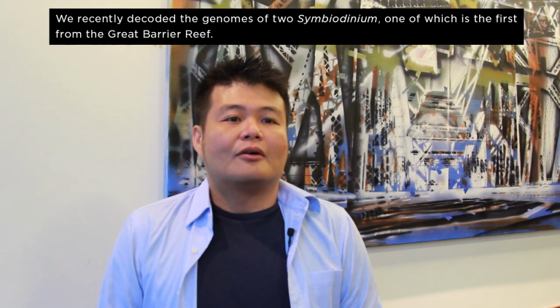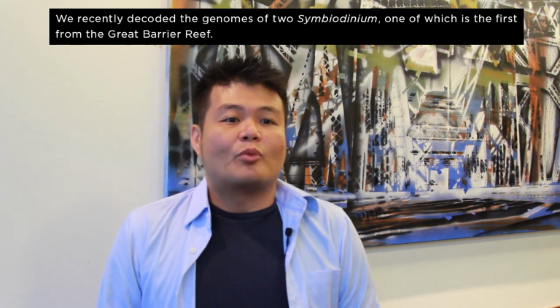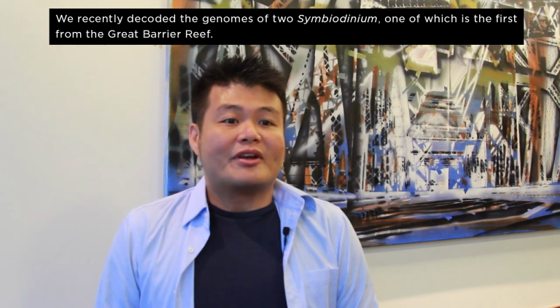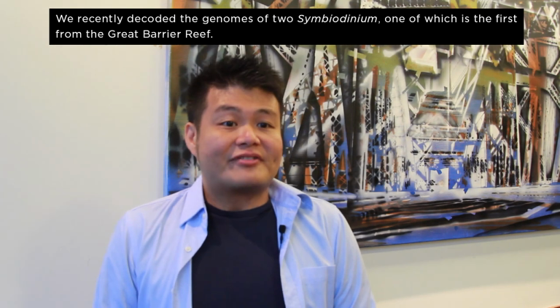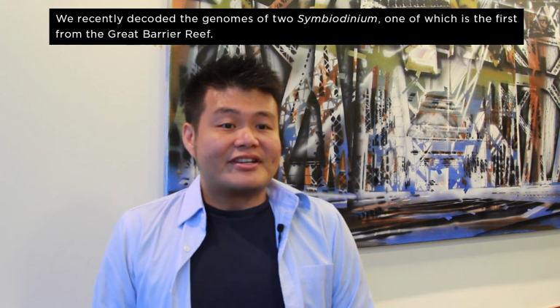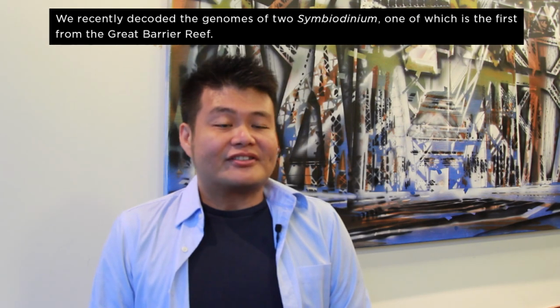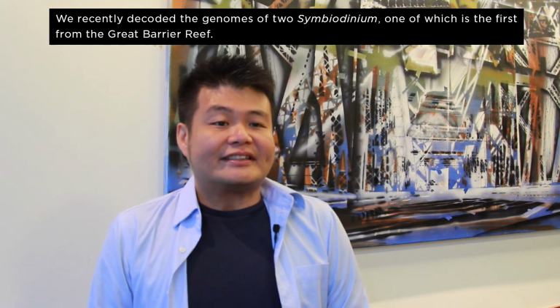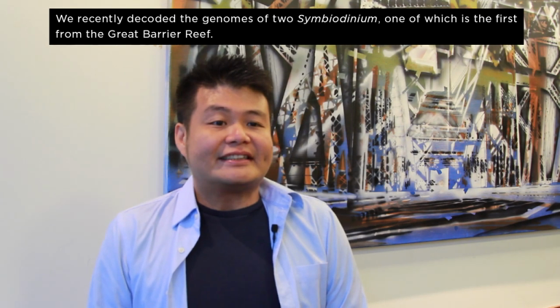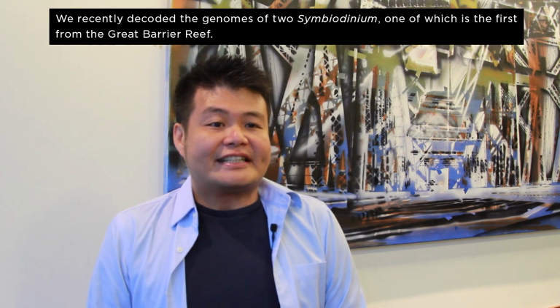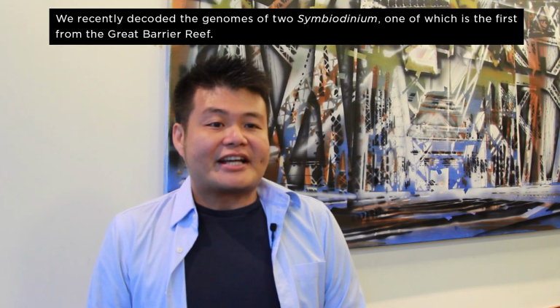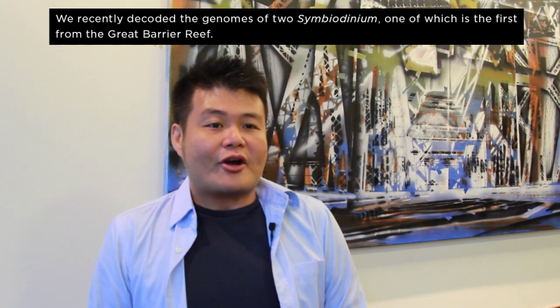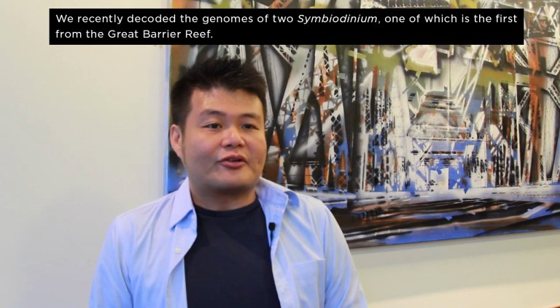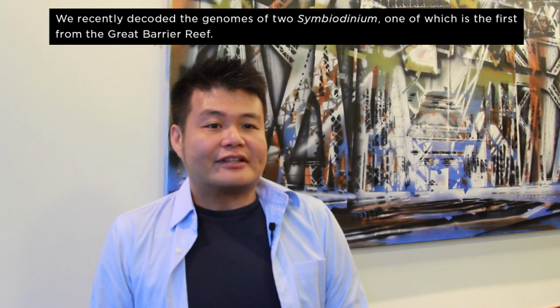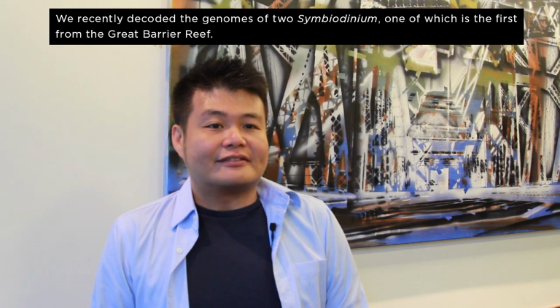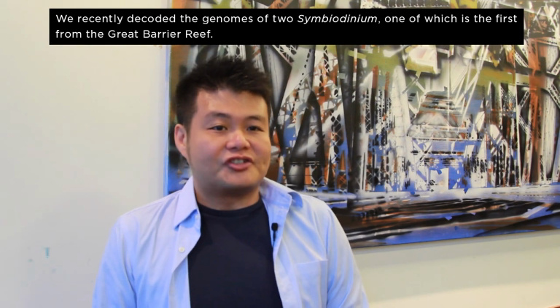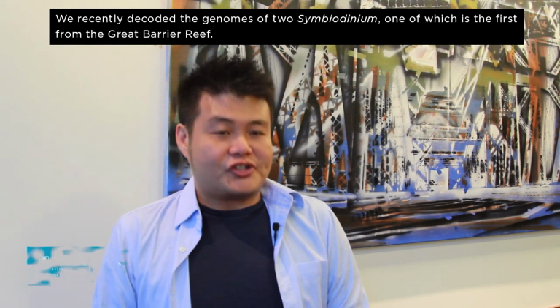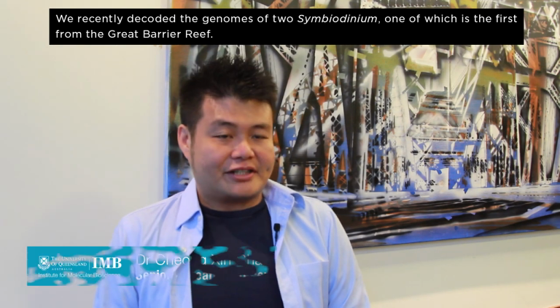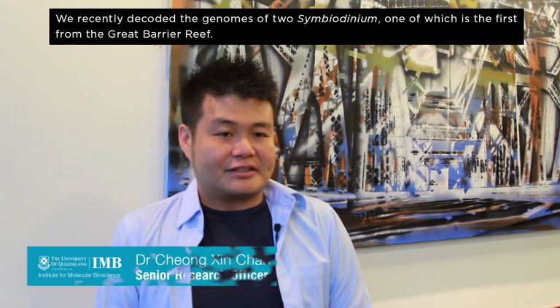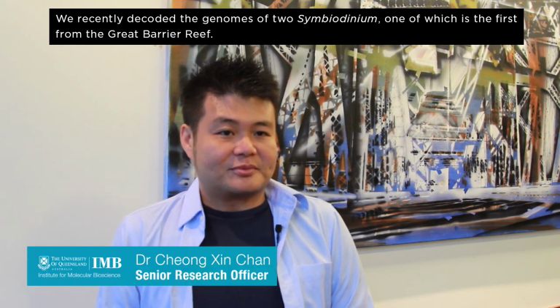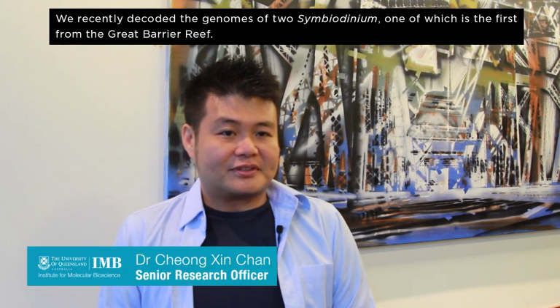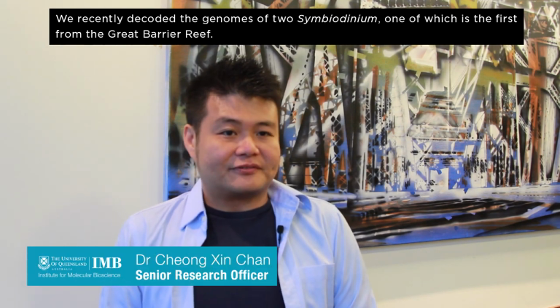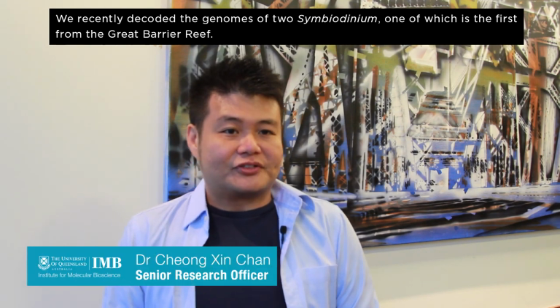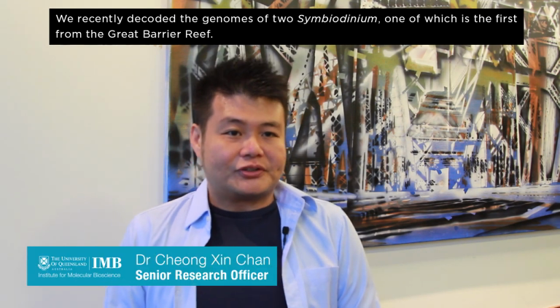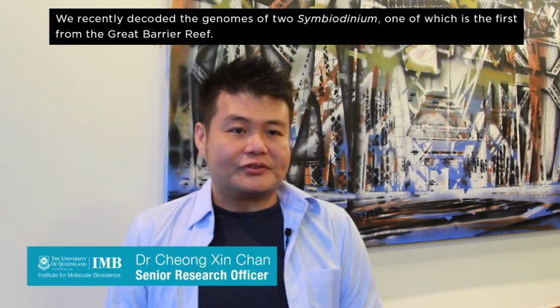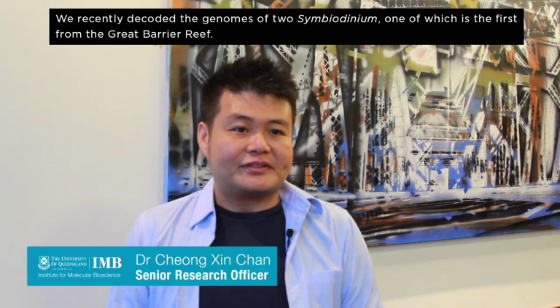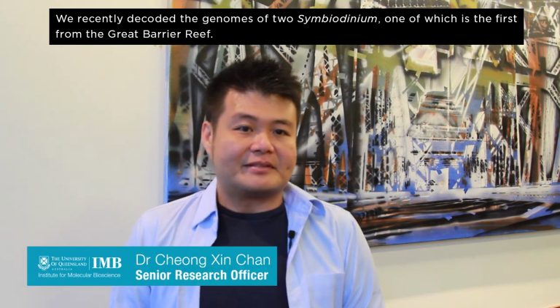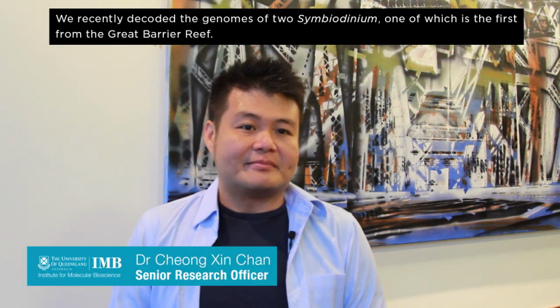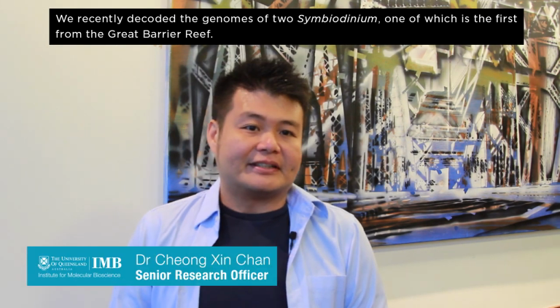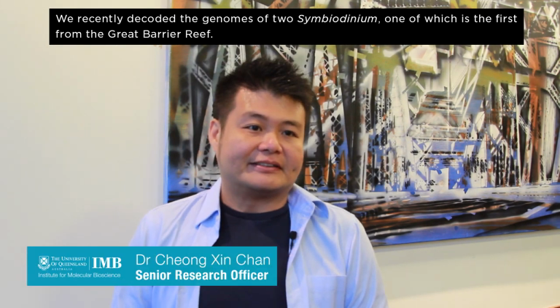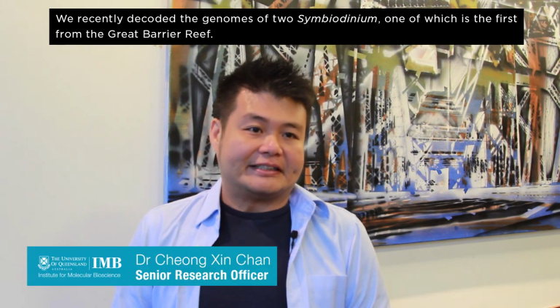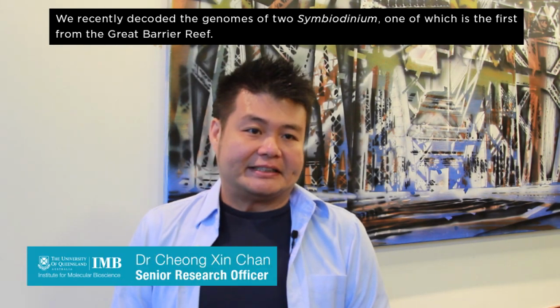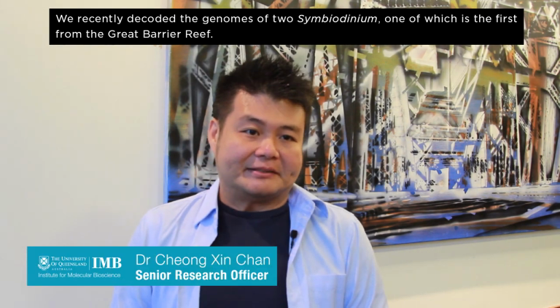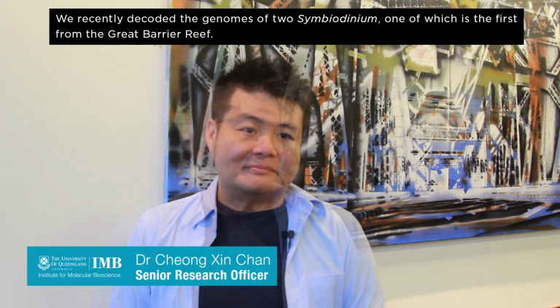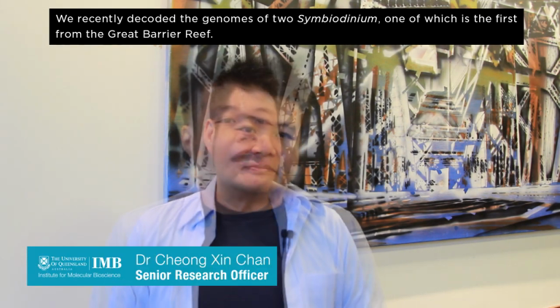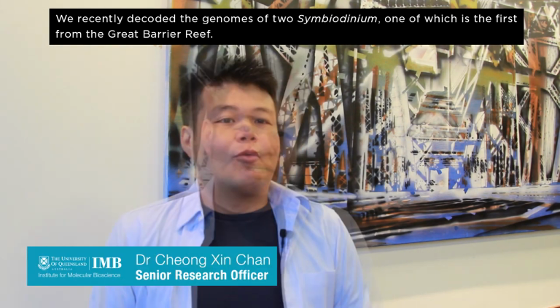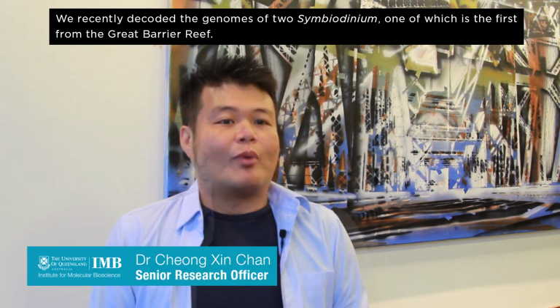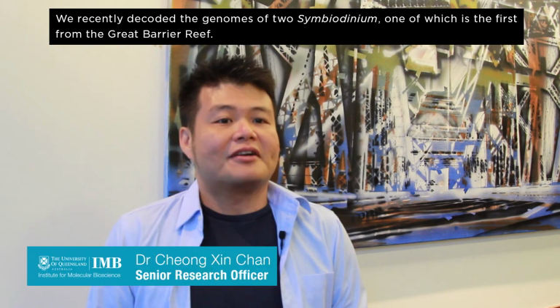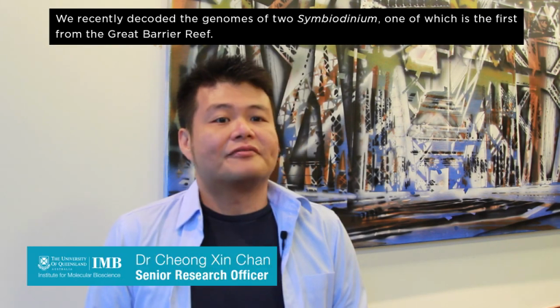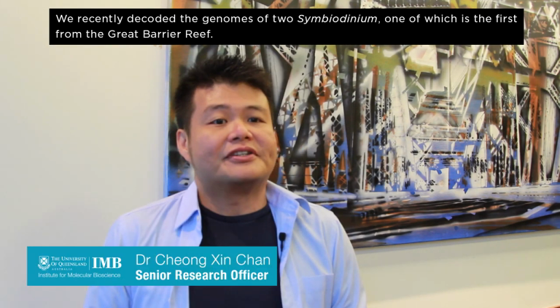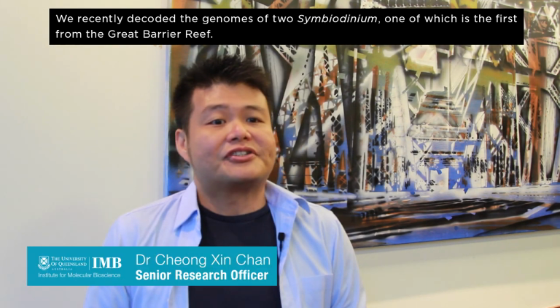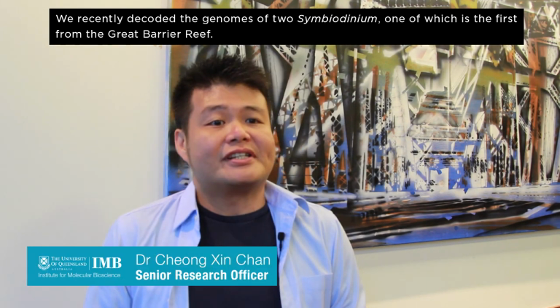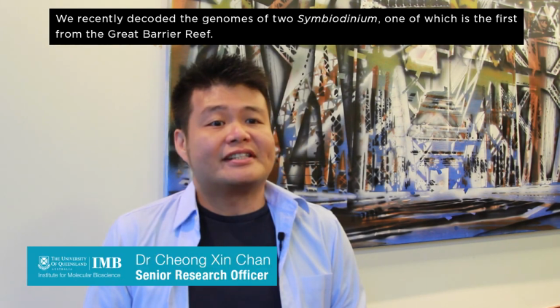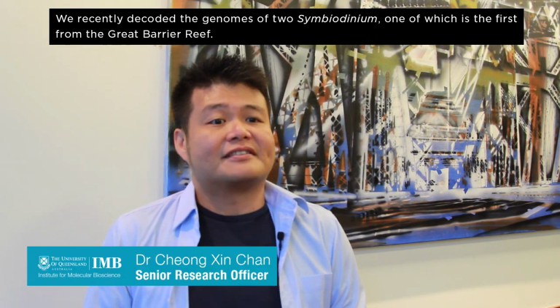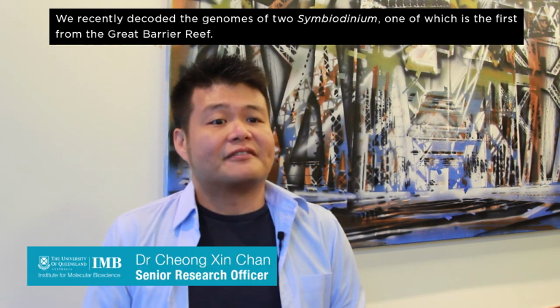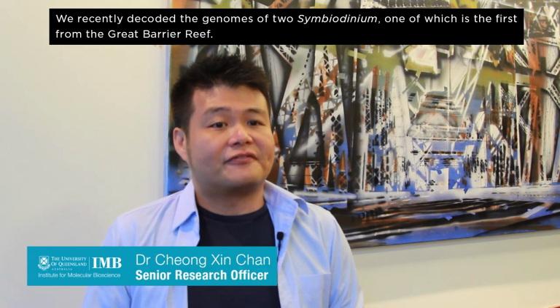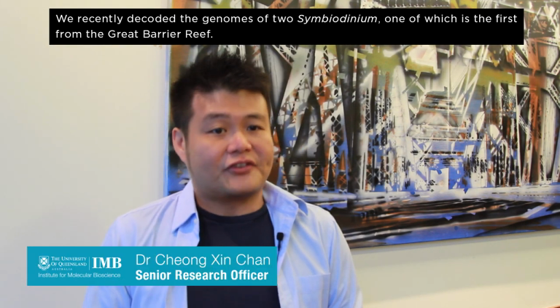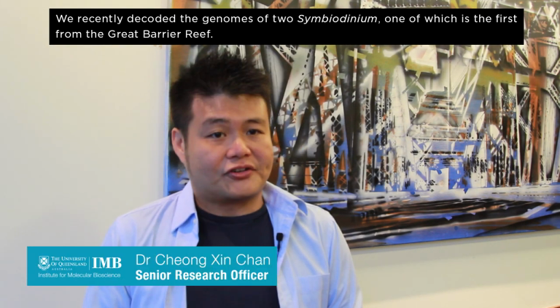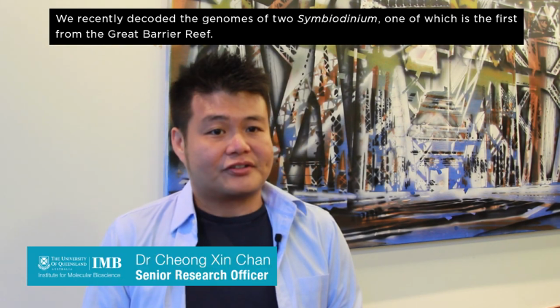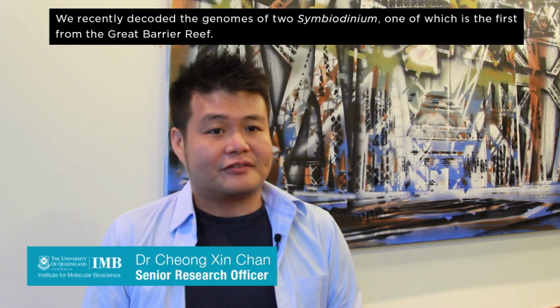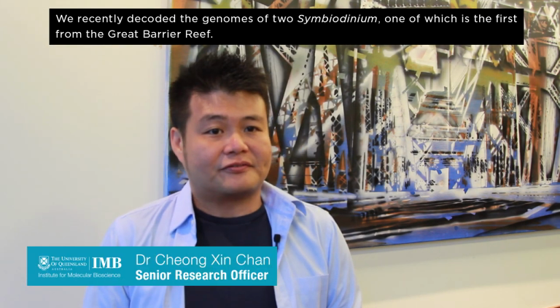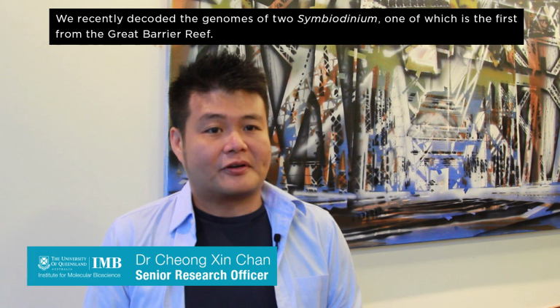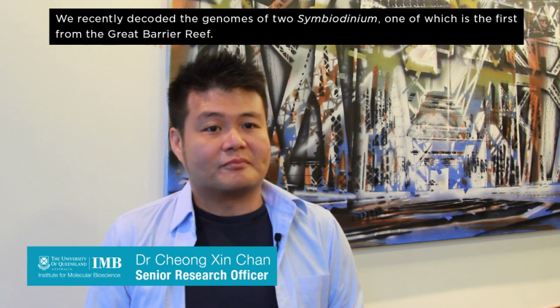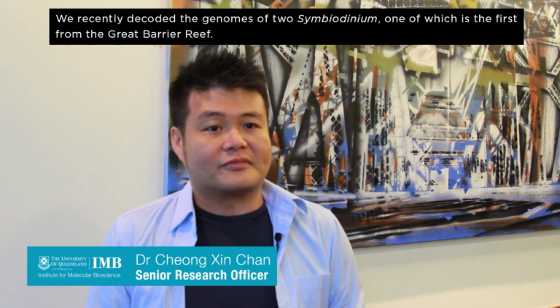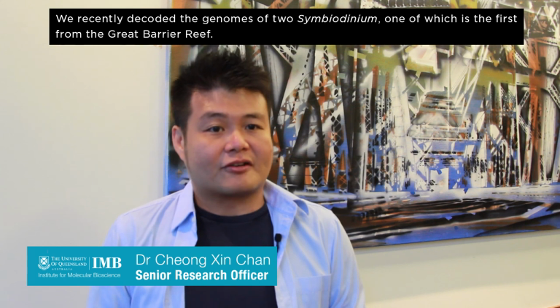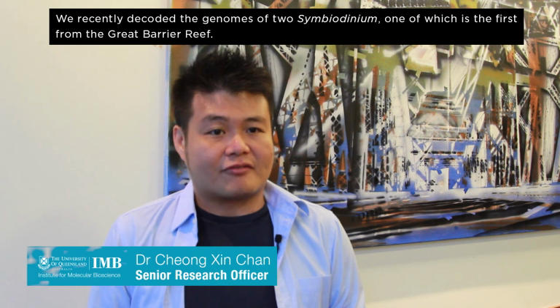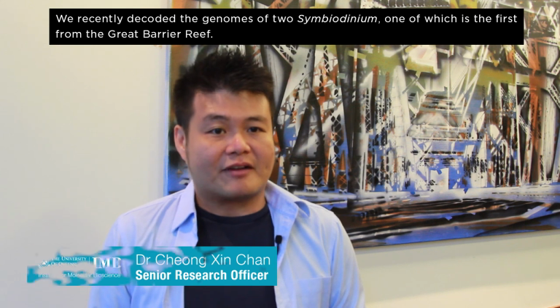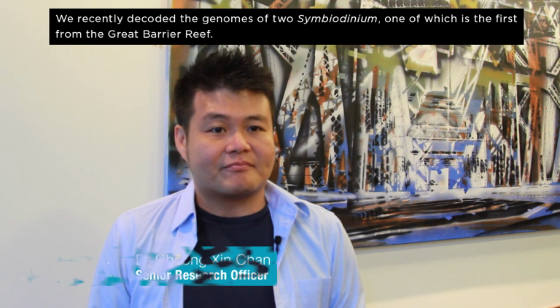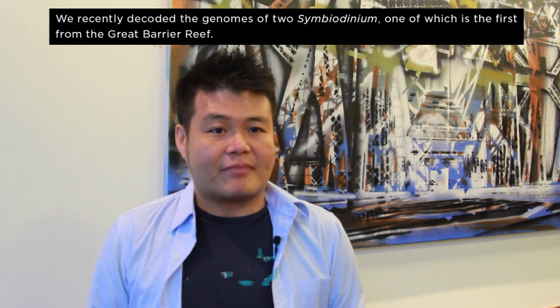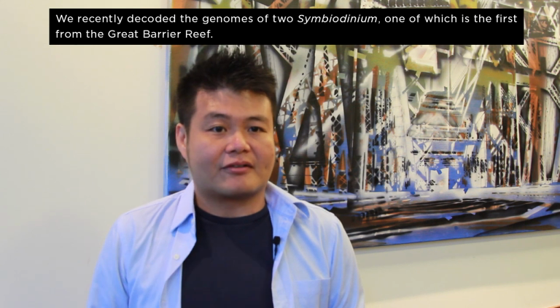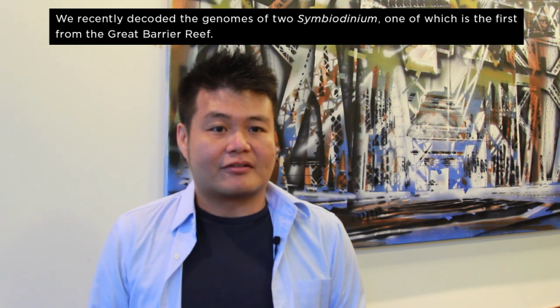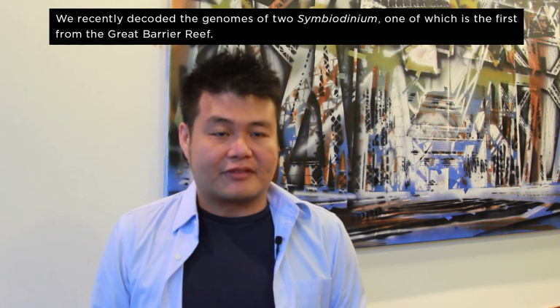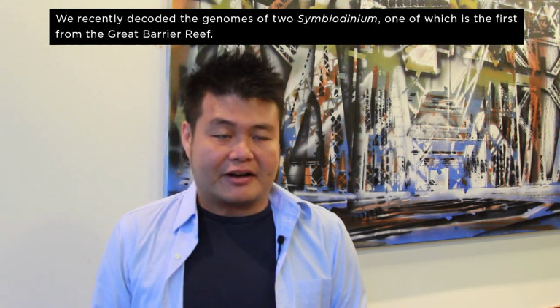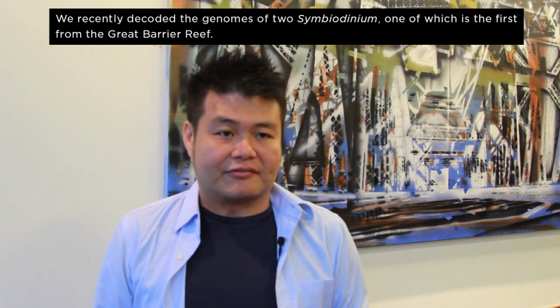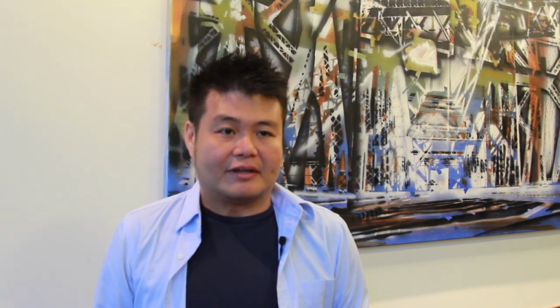We recently decoded the genomes of two symbiodinium, one of which is the first from the Great Barrier Reef.